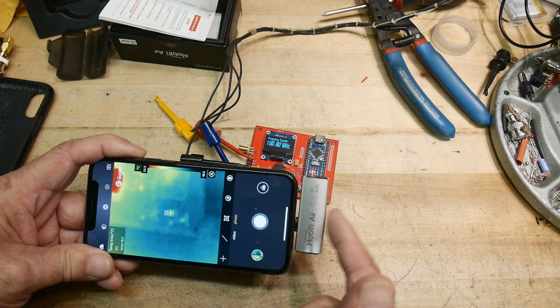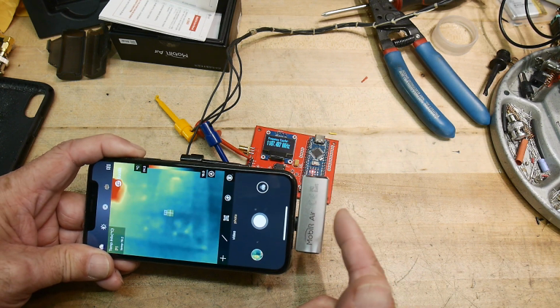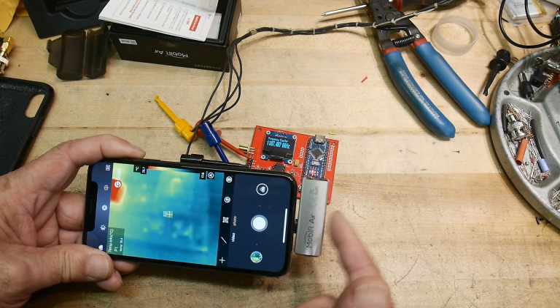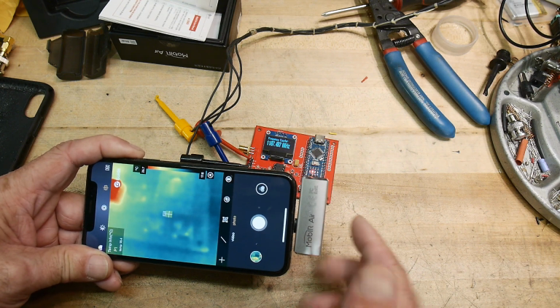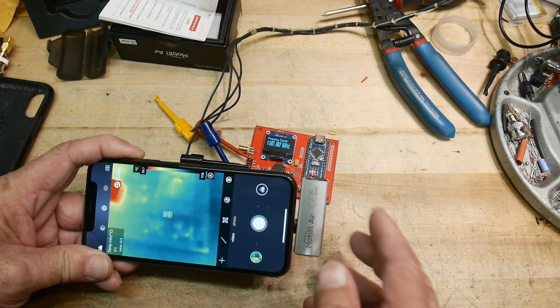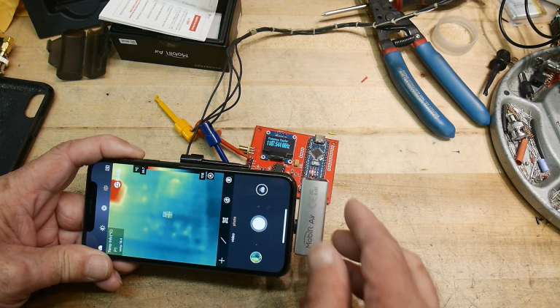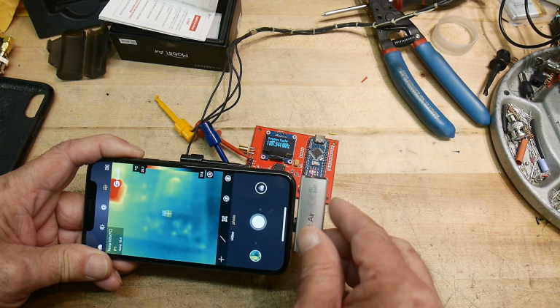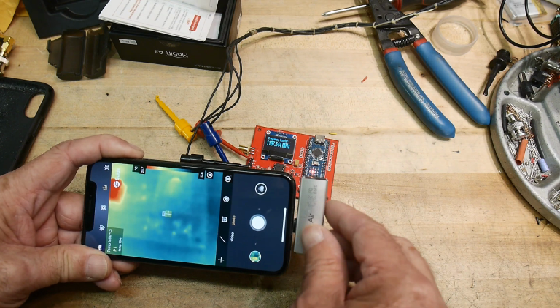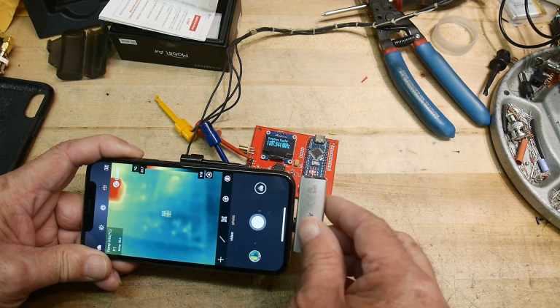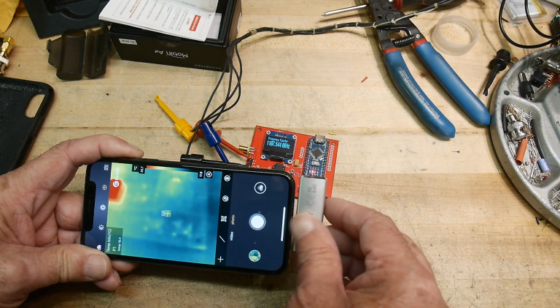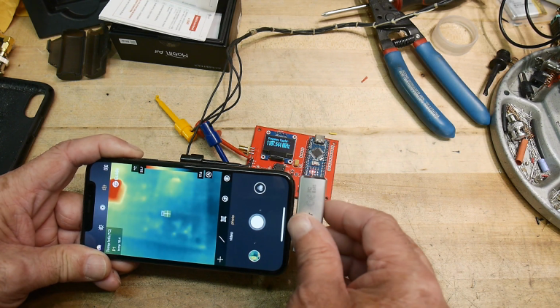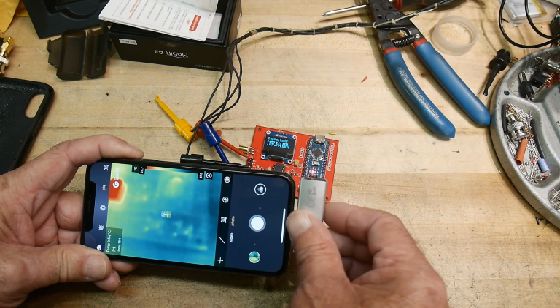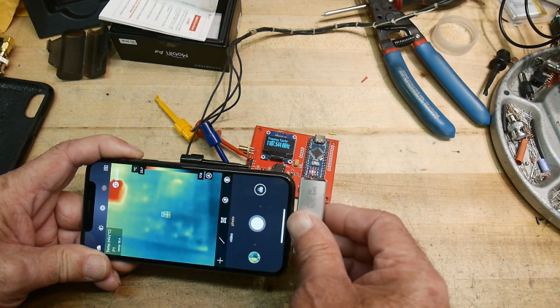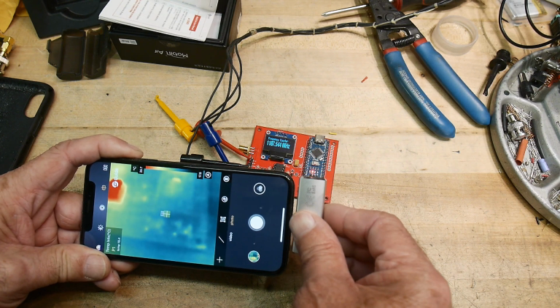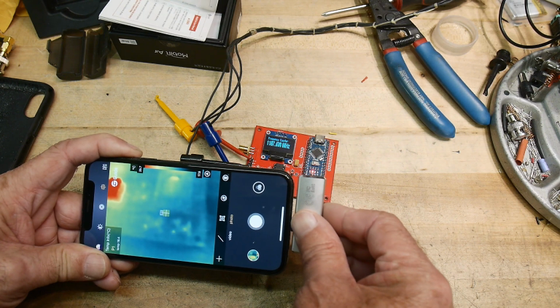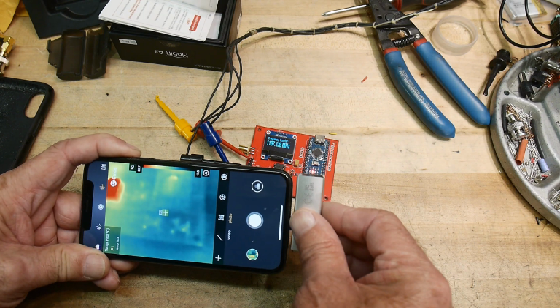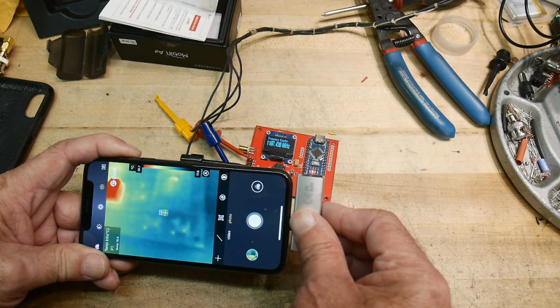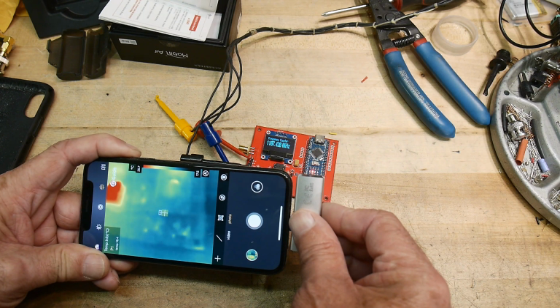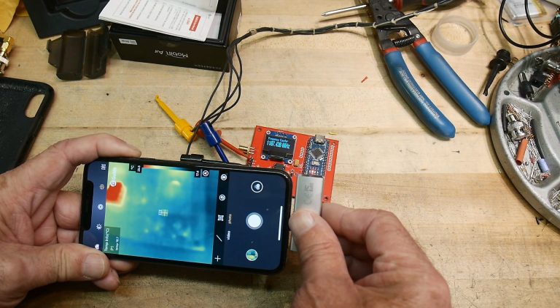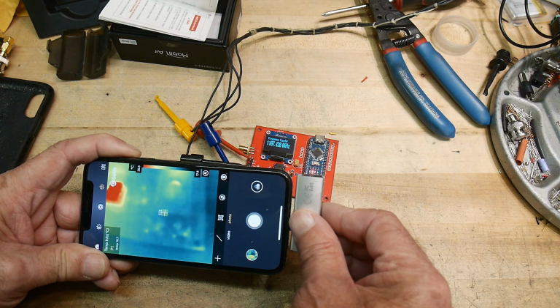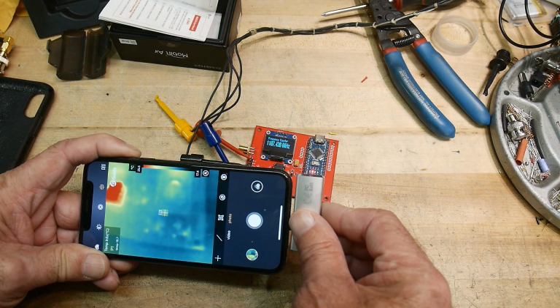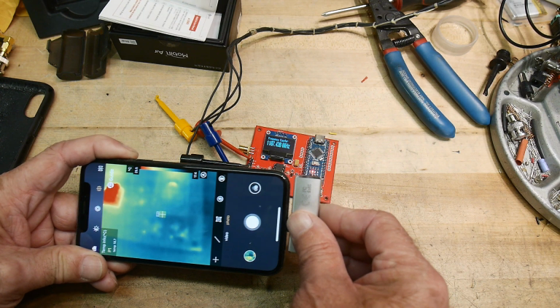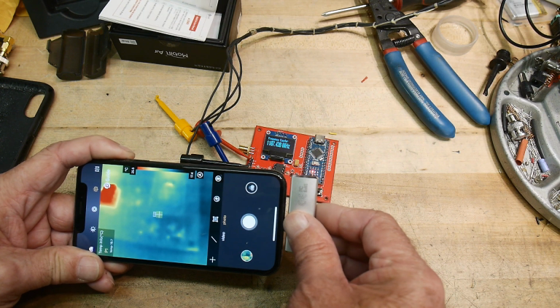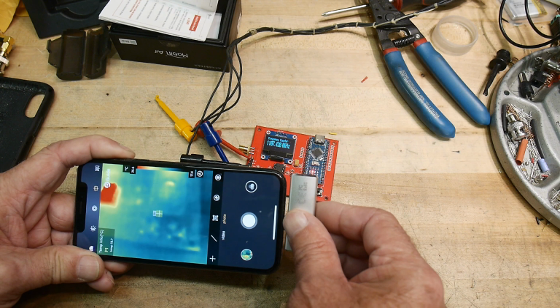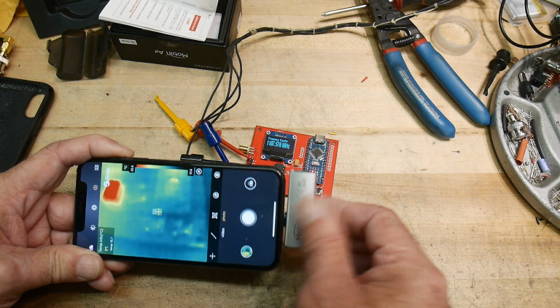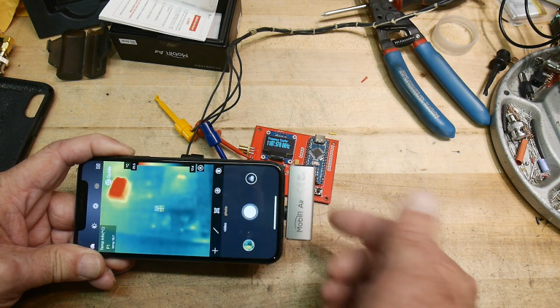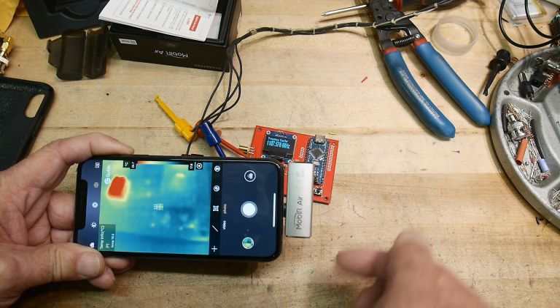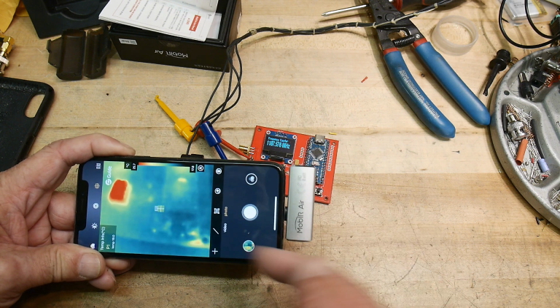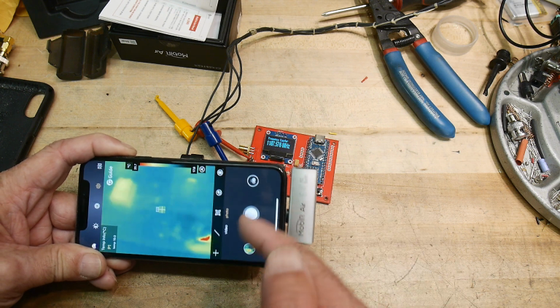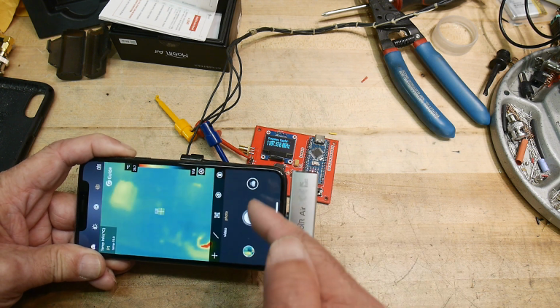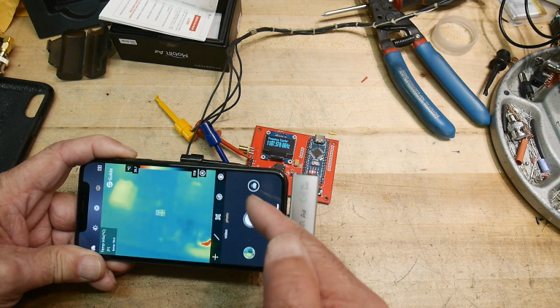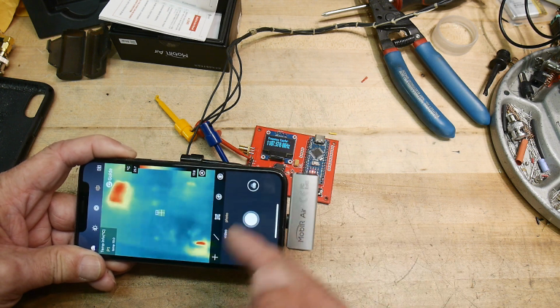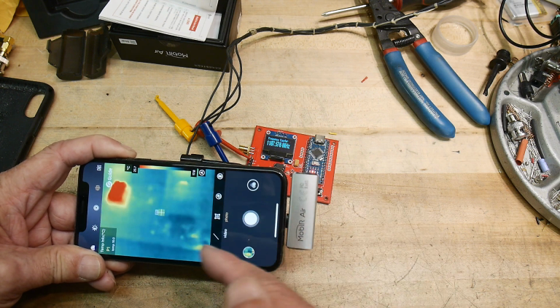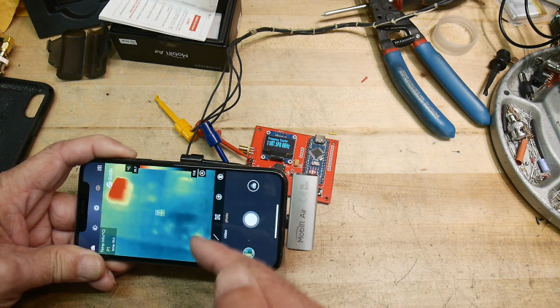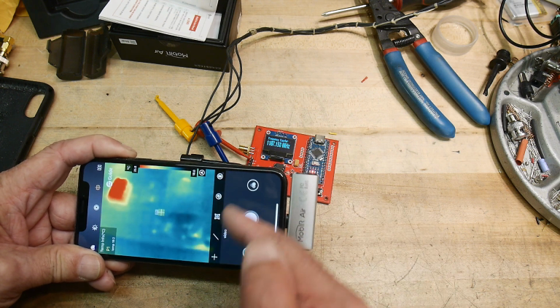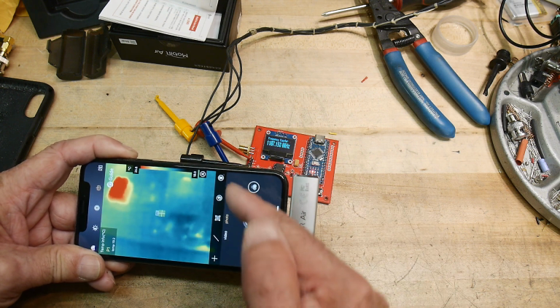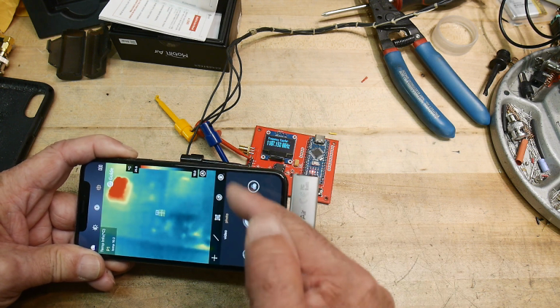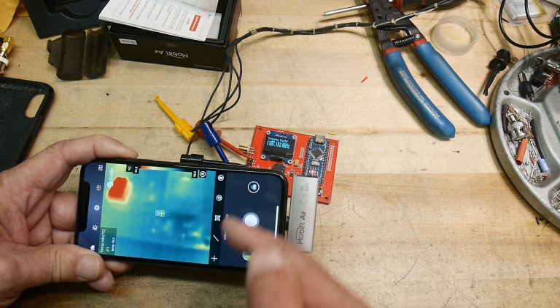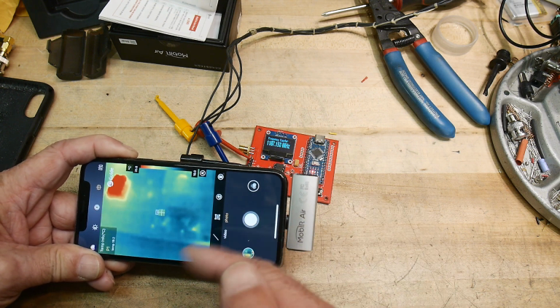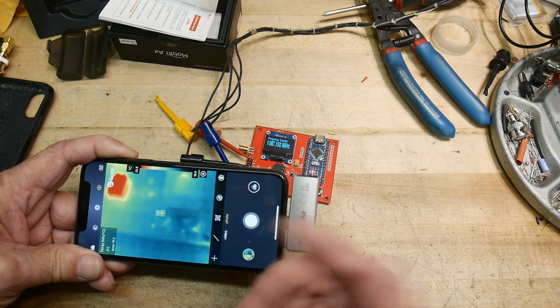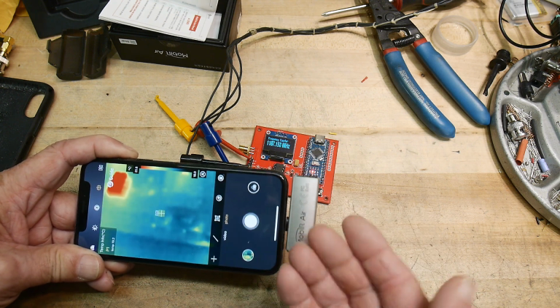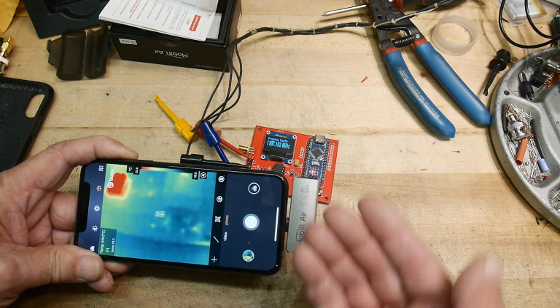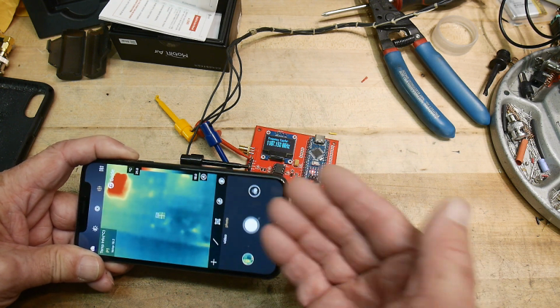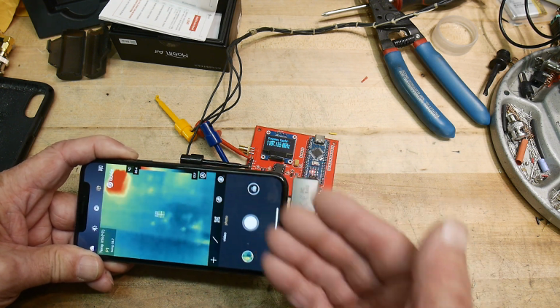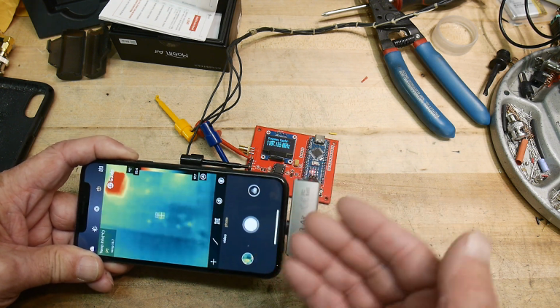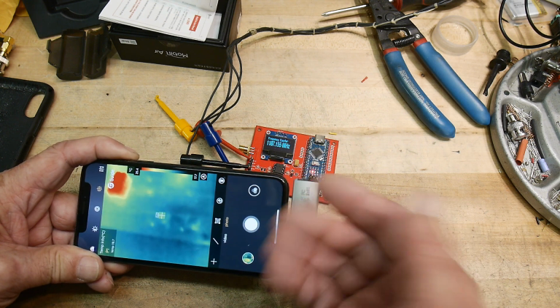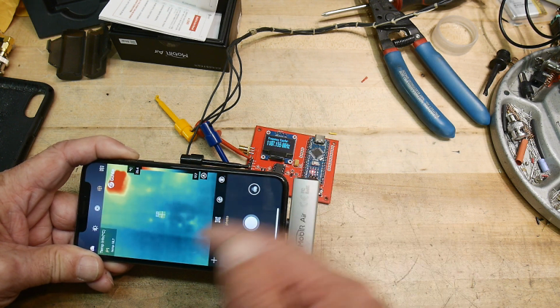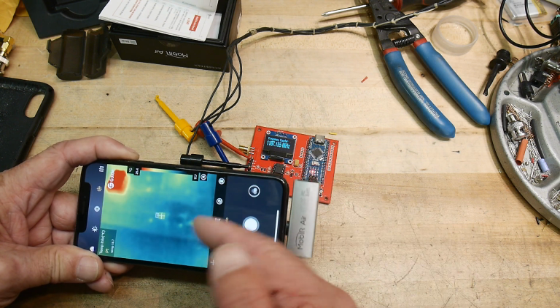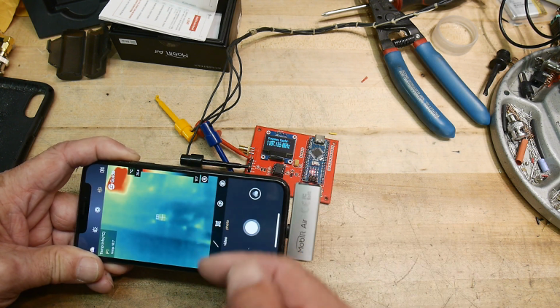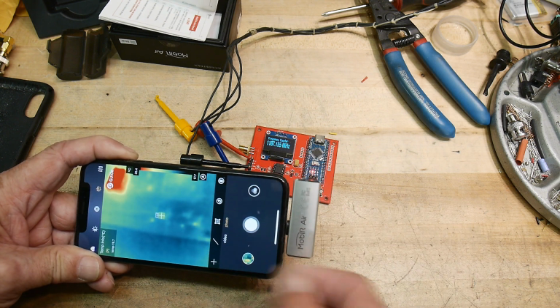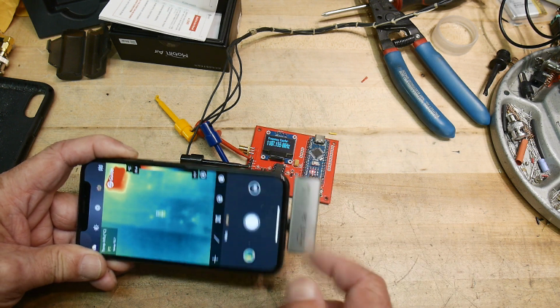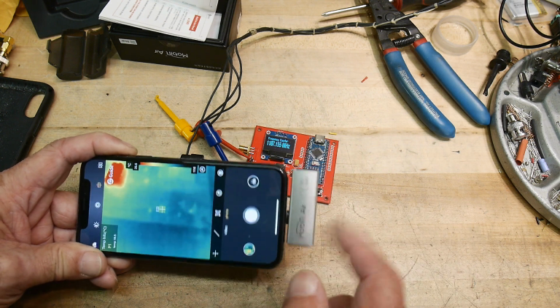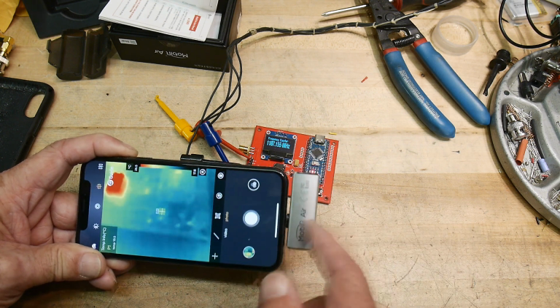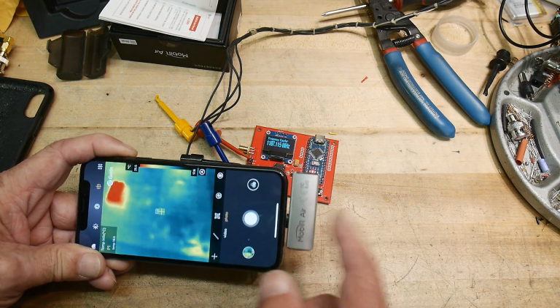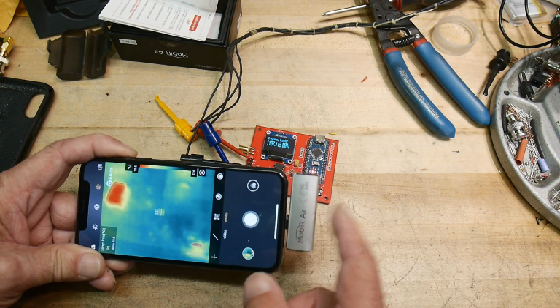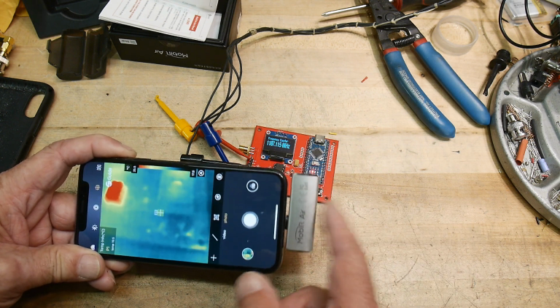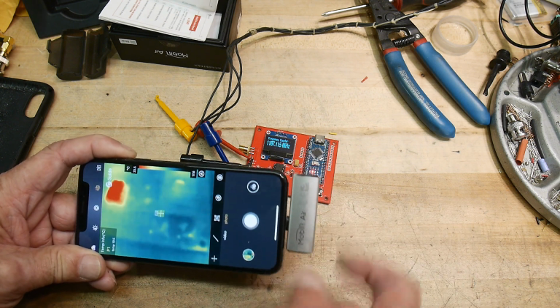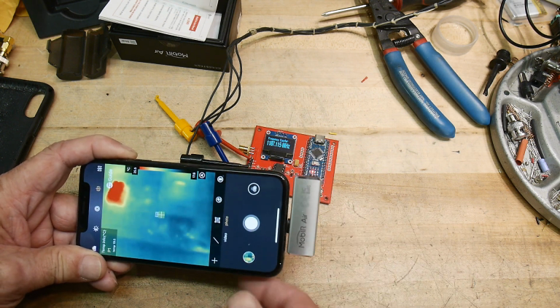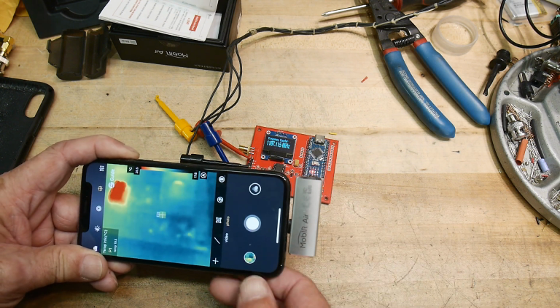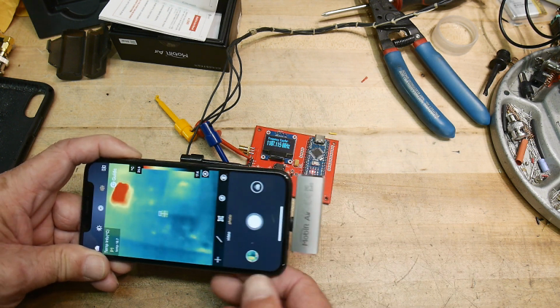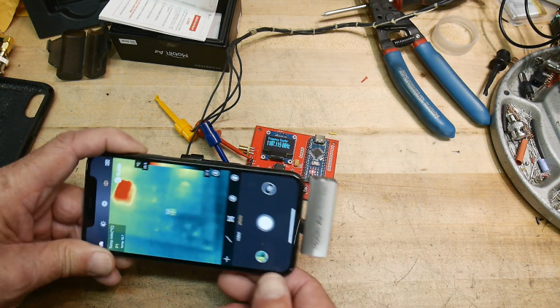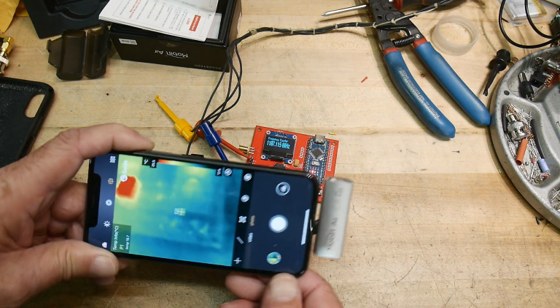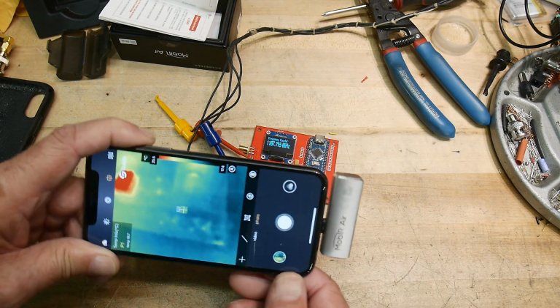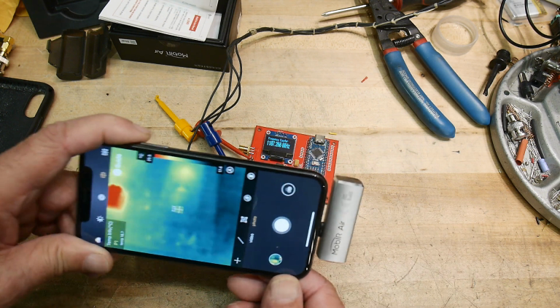You don't want to touch this thing. If you put your hand on it, you'll warm it up and you'll start to see that warmth going into the sensor. So don't touch this thing — just hold the phone body.